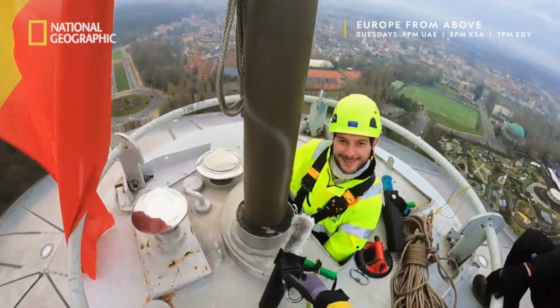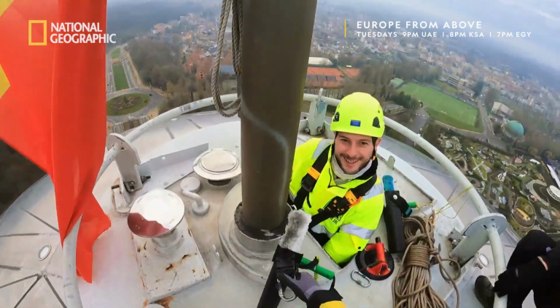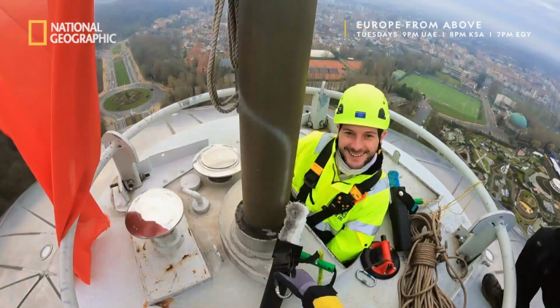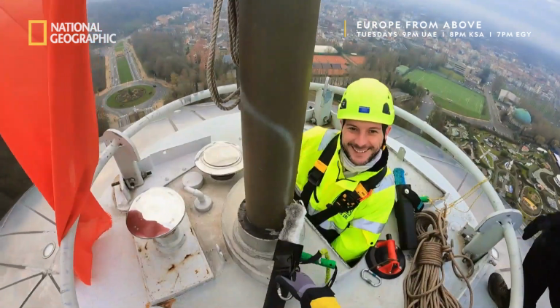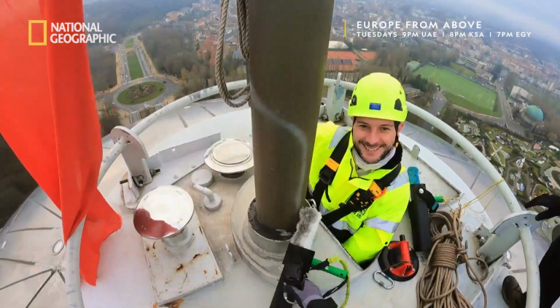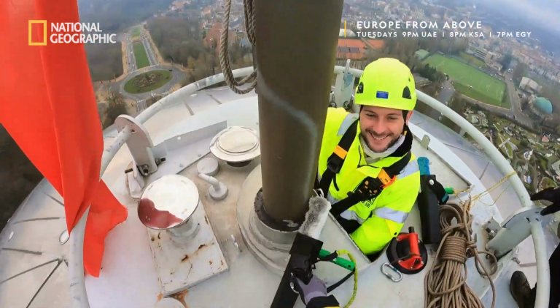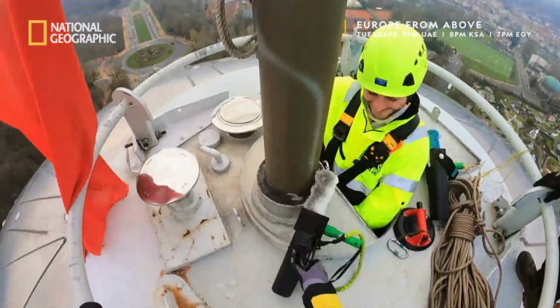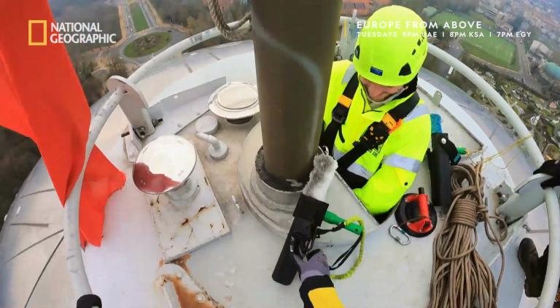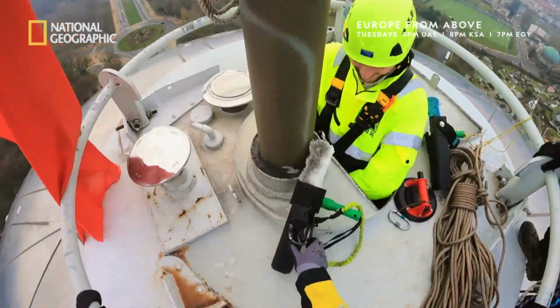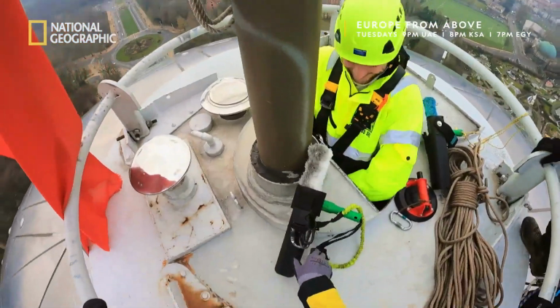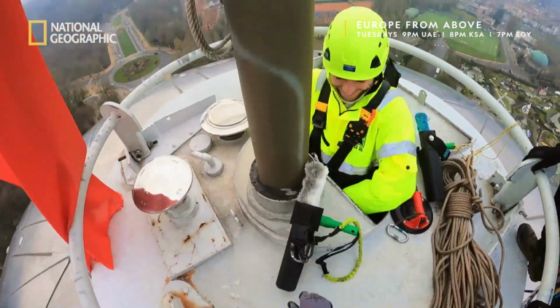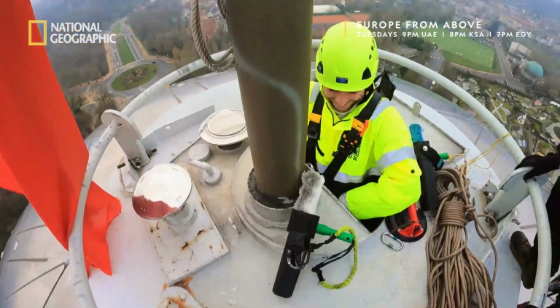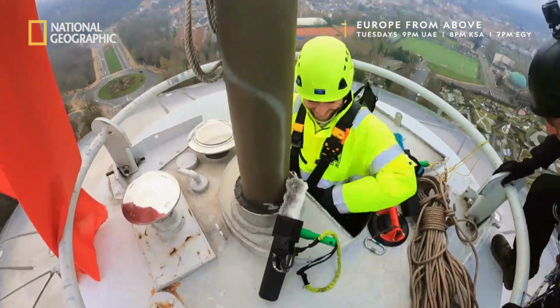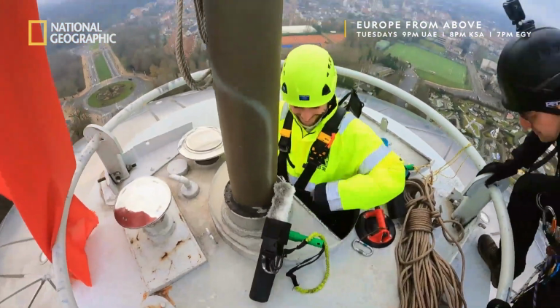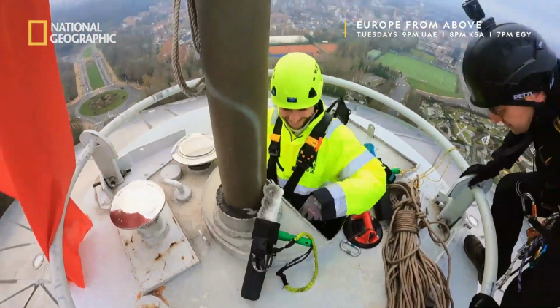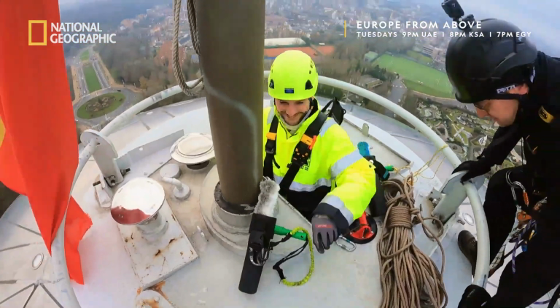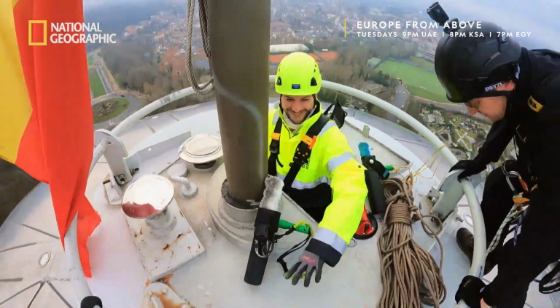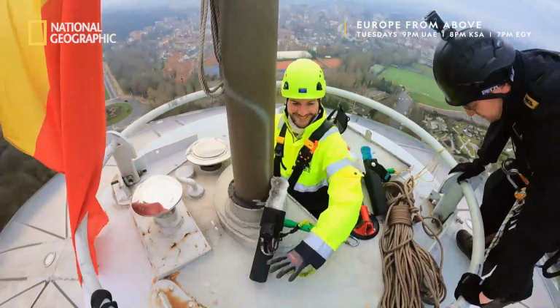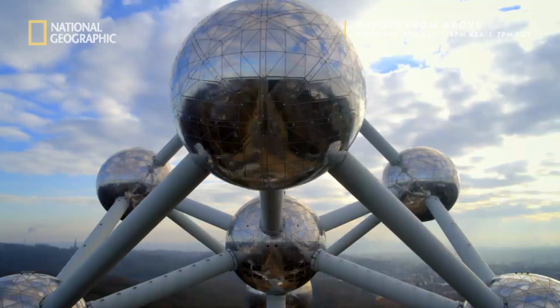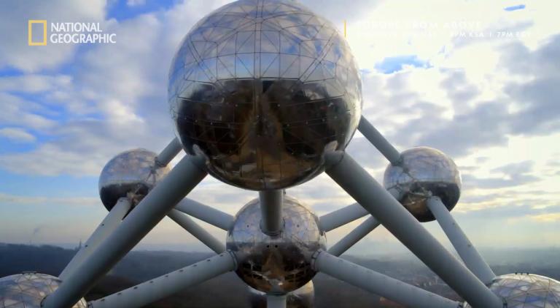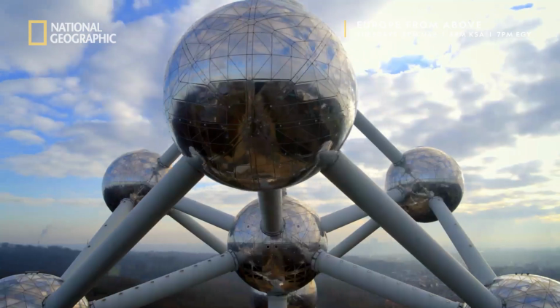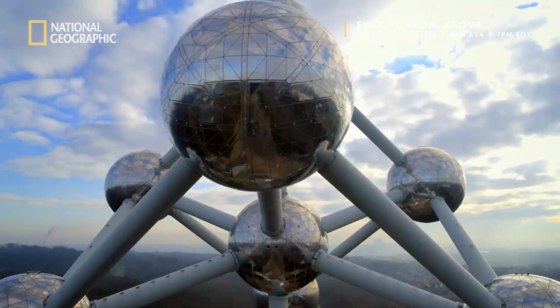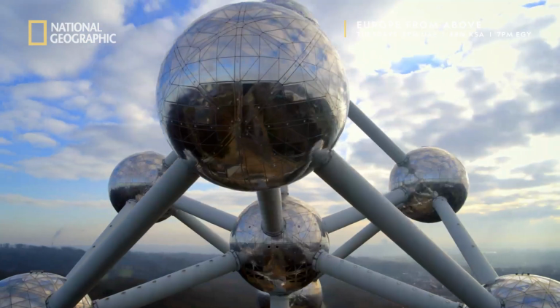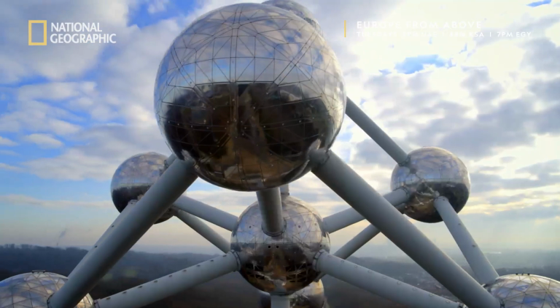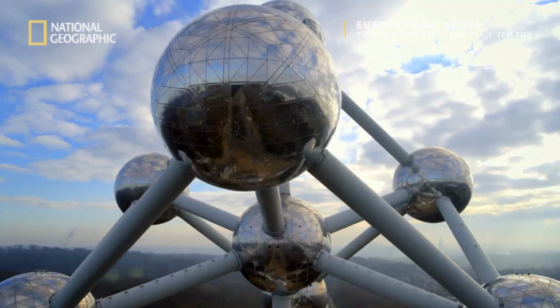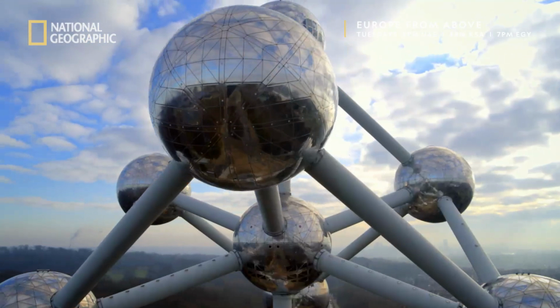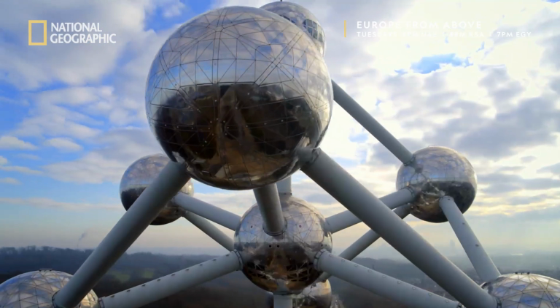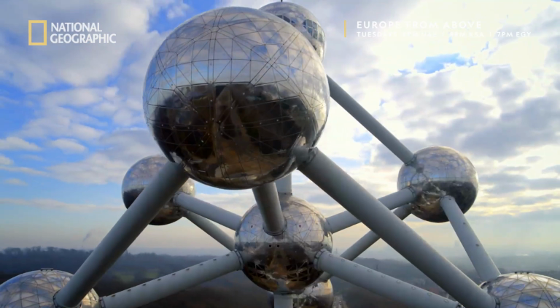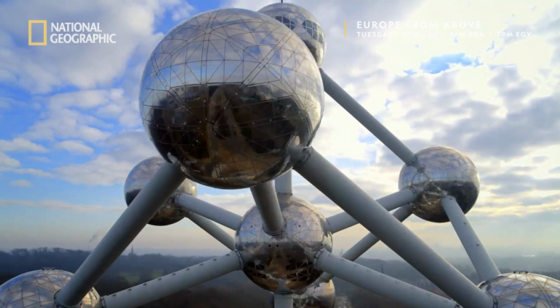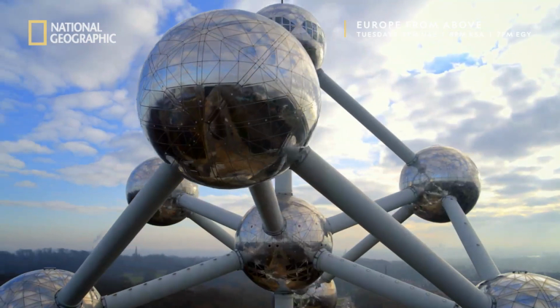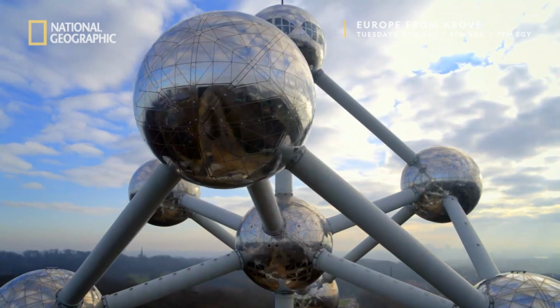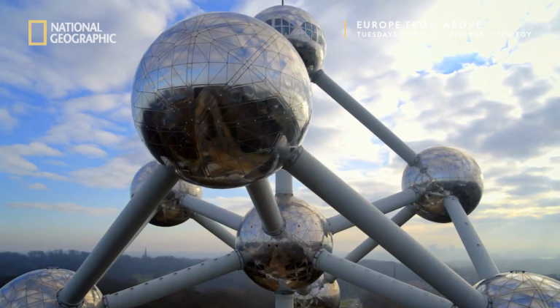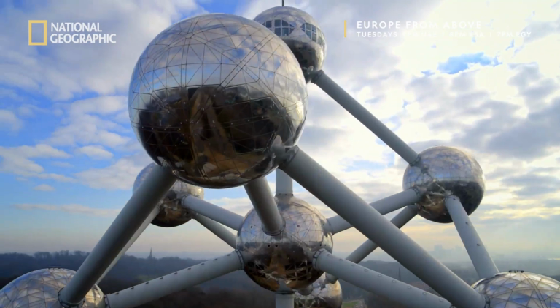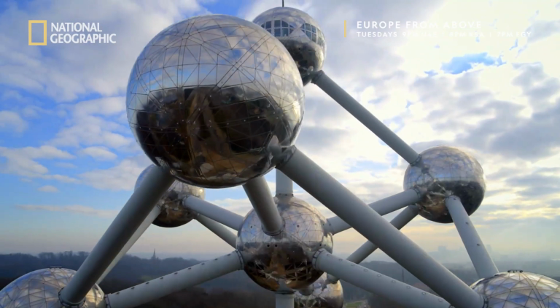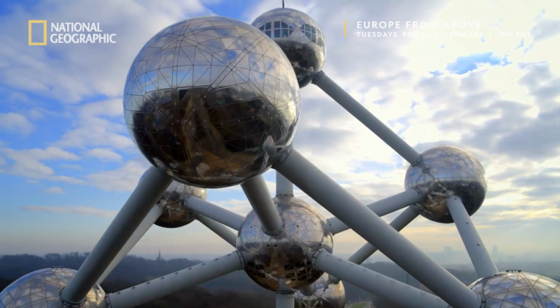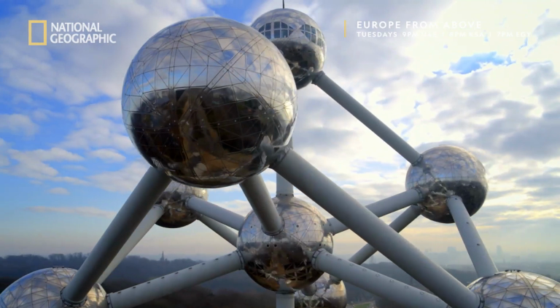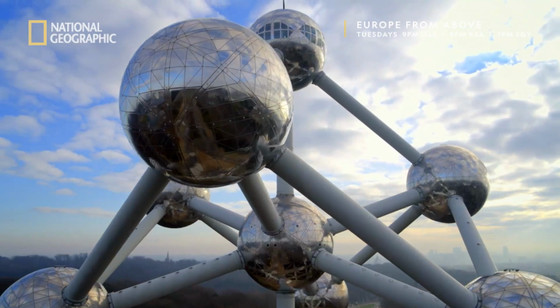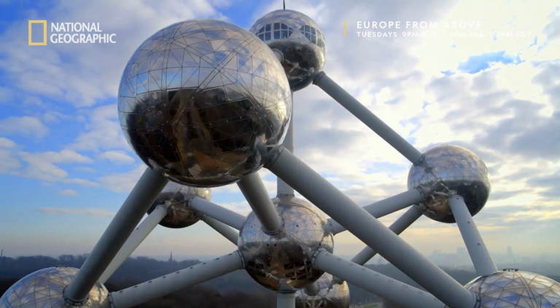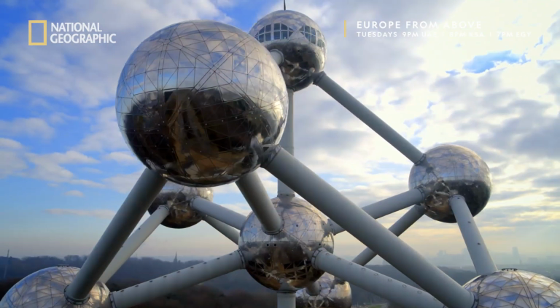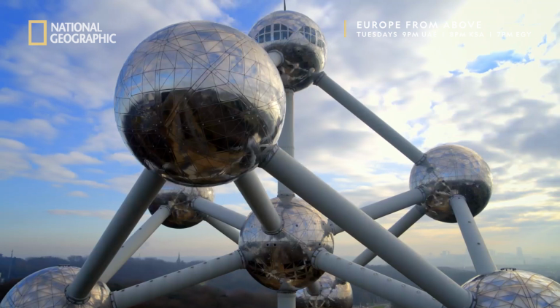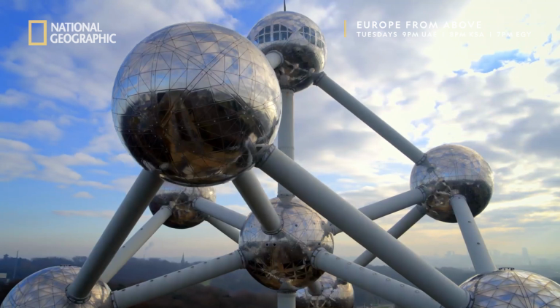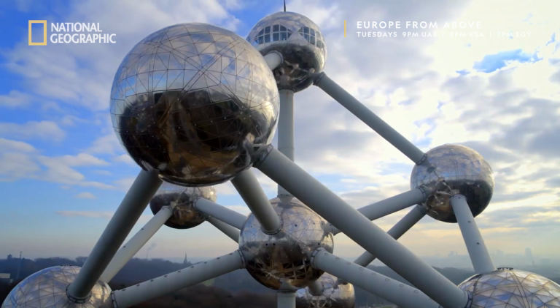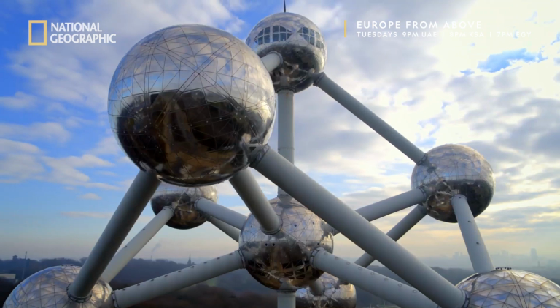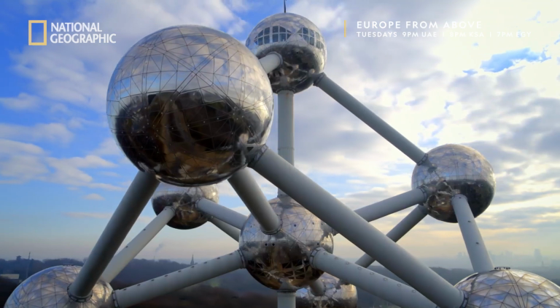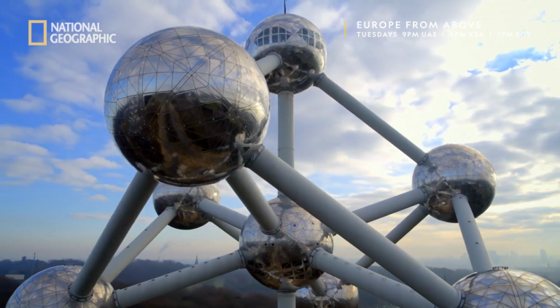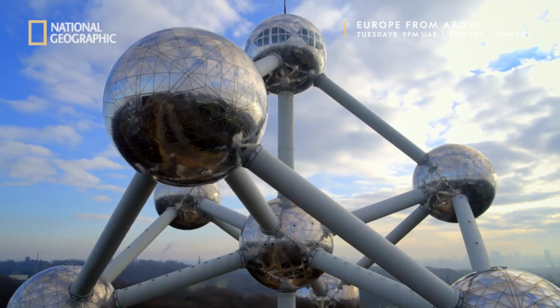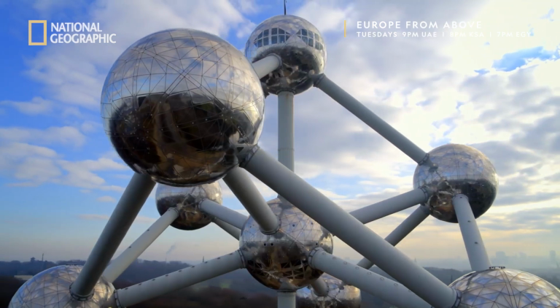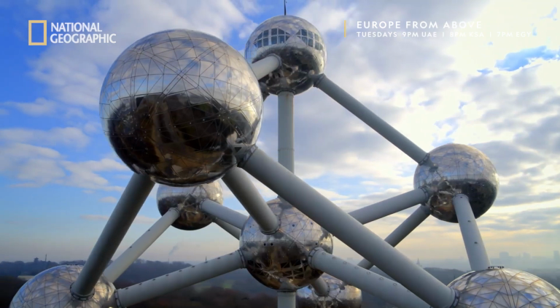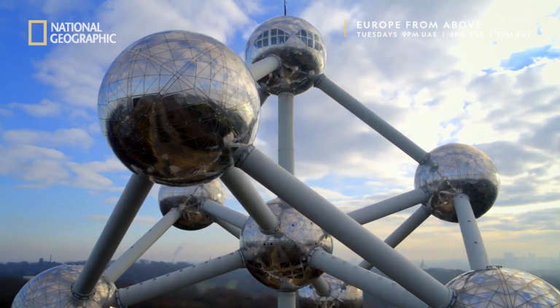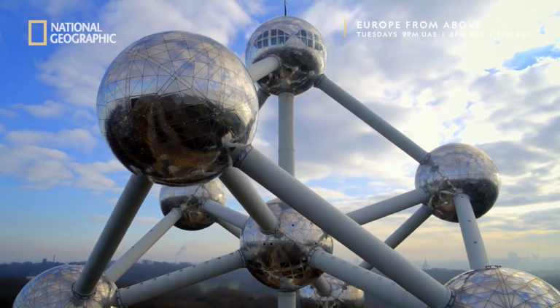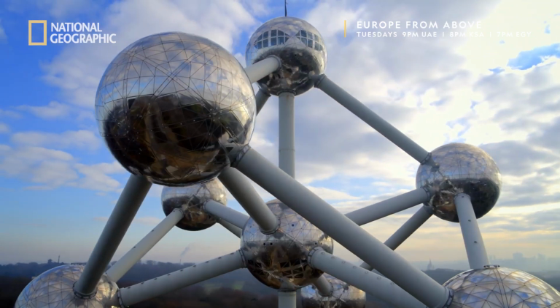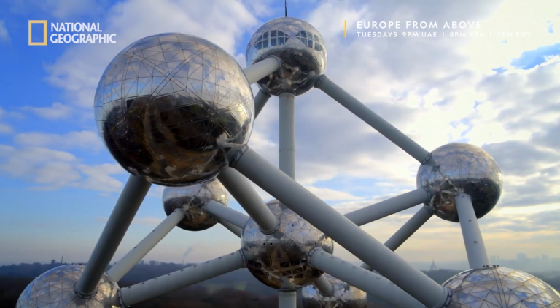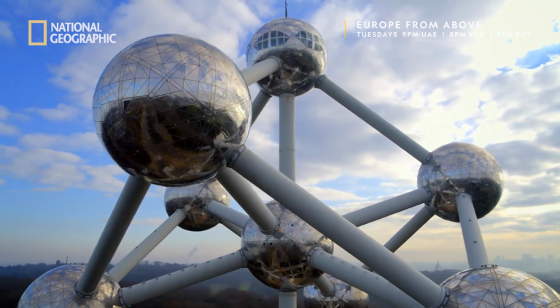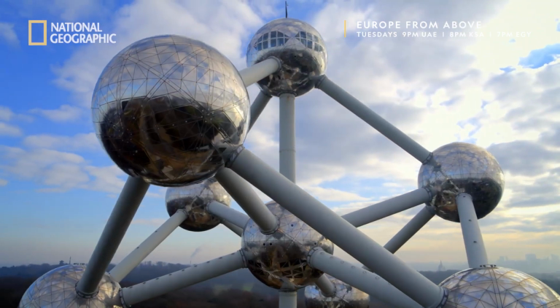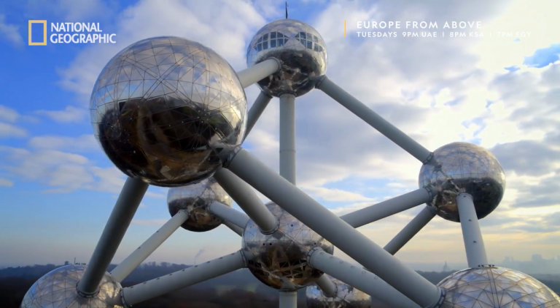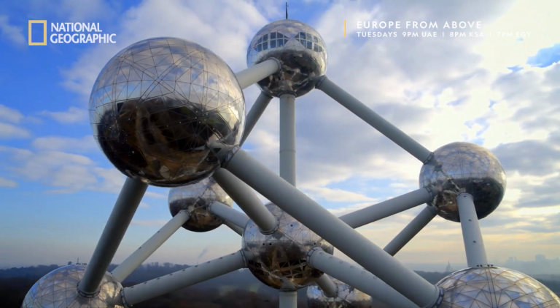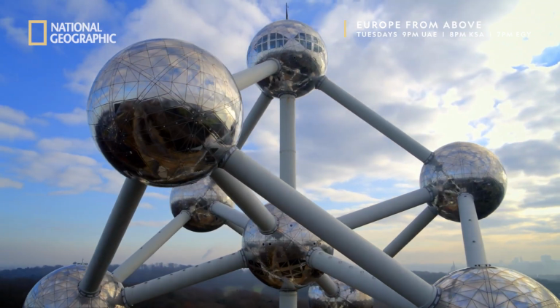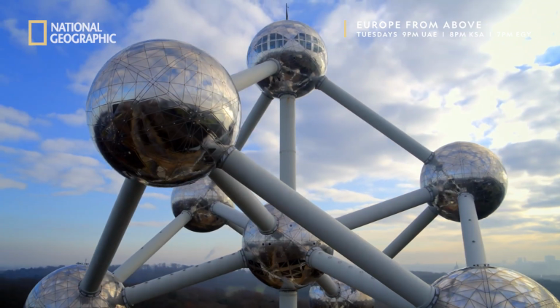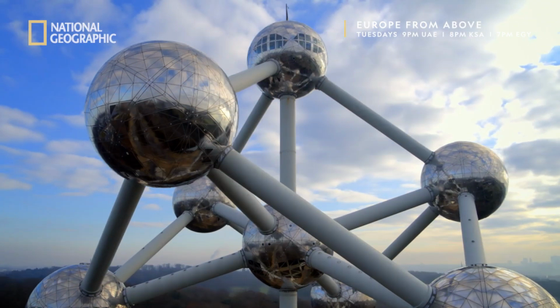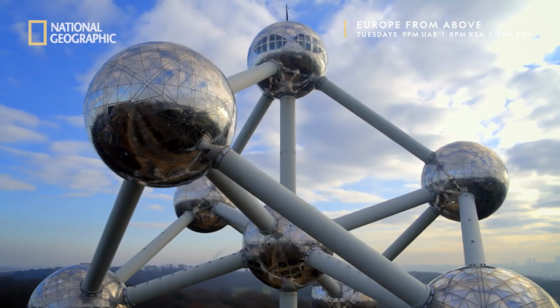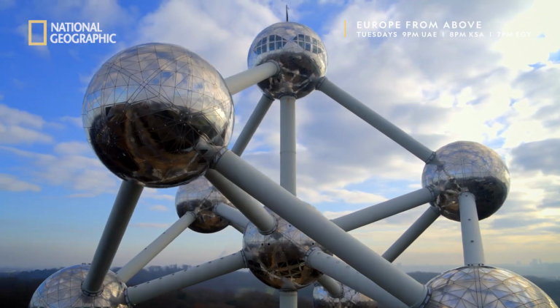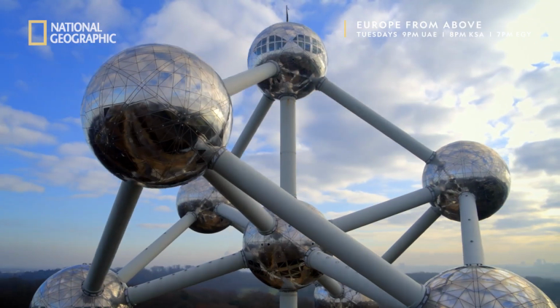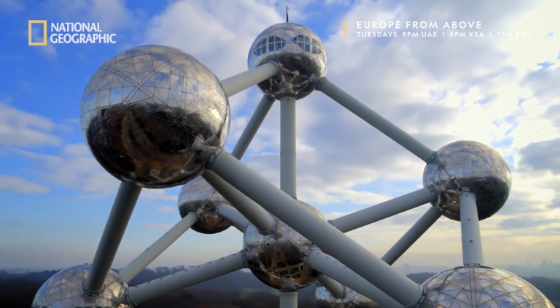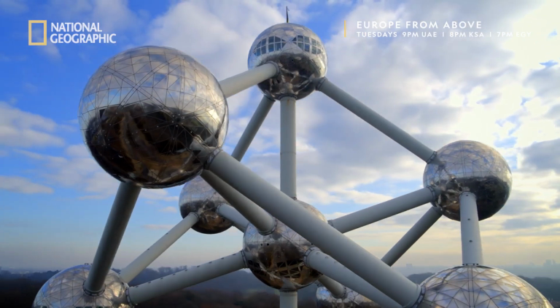The biggest satisfaction is the final result, and people mention that the Atomium shines more than it did a month before.